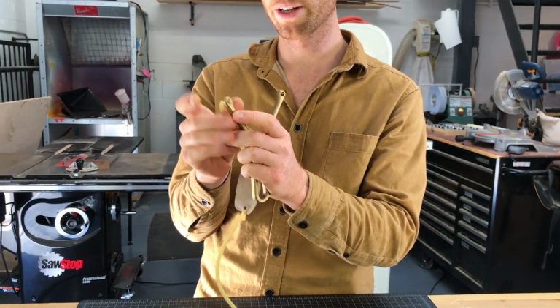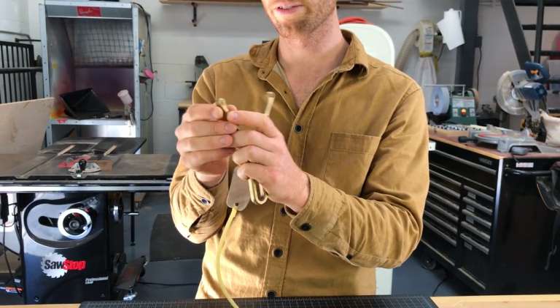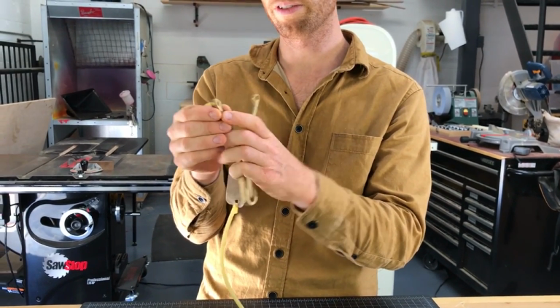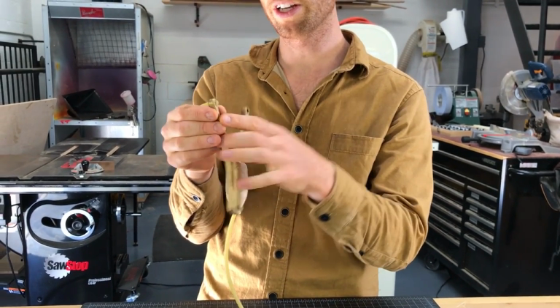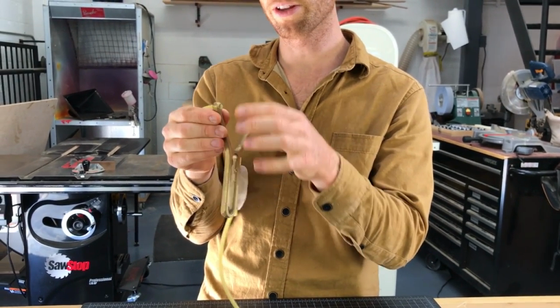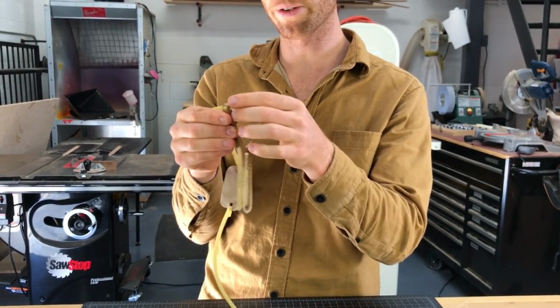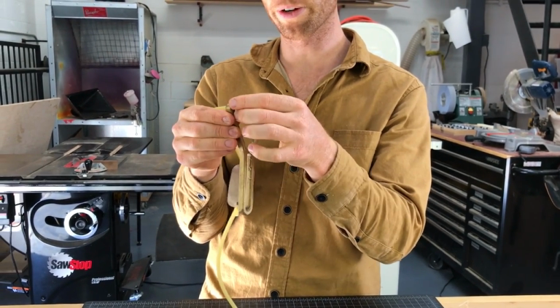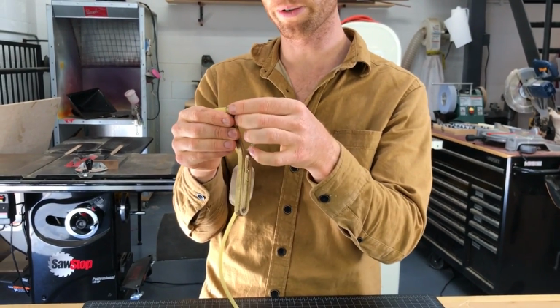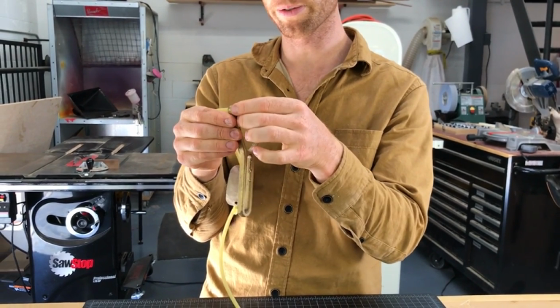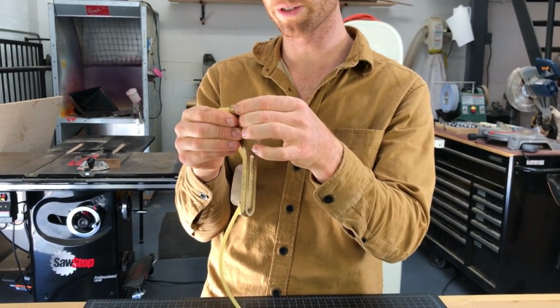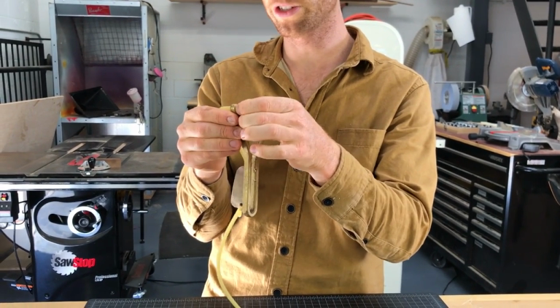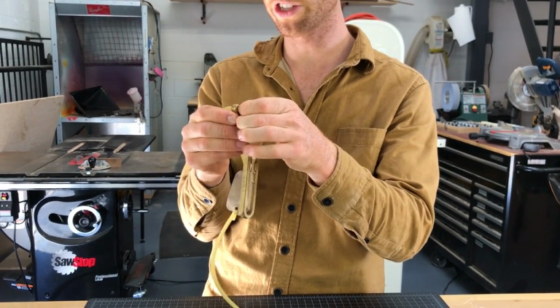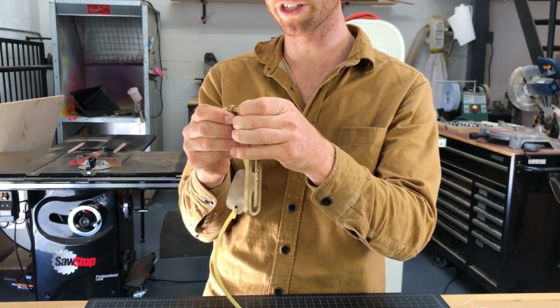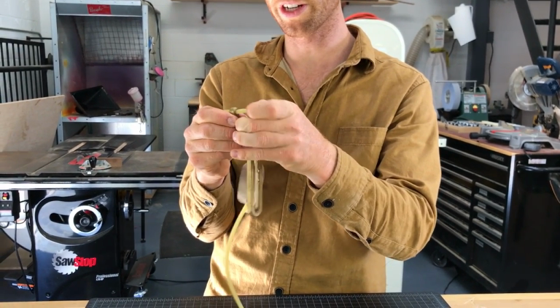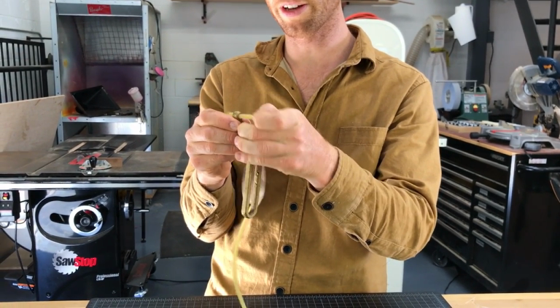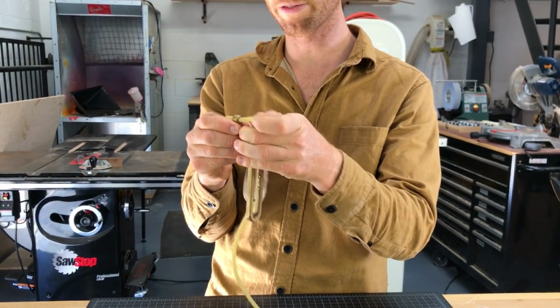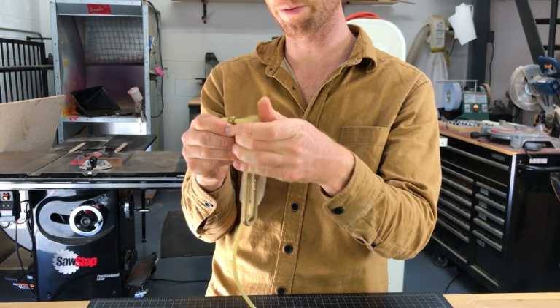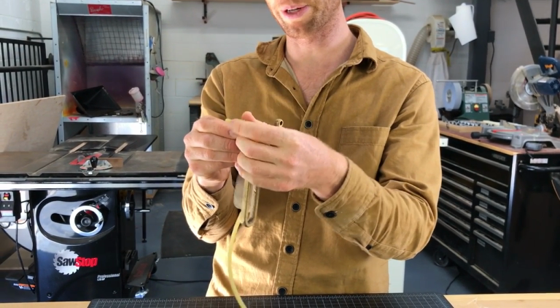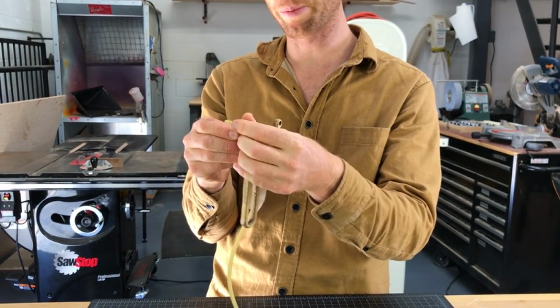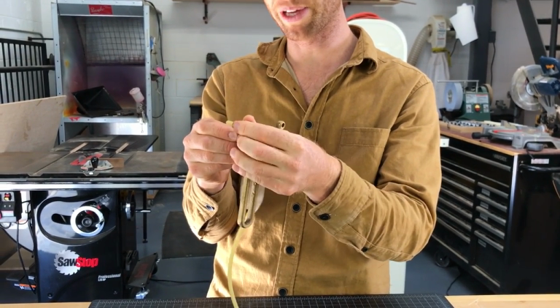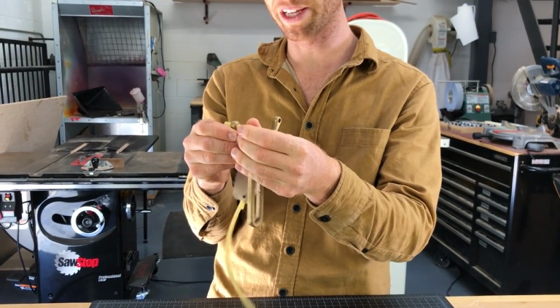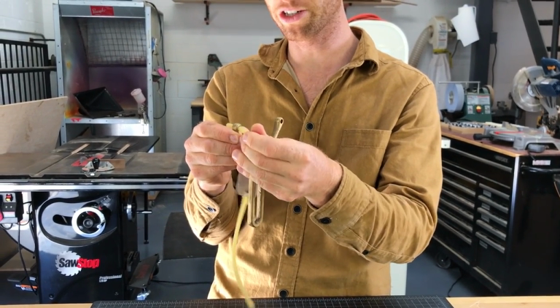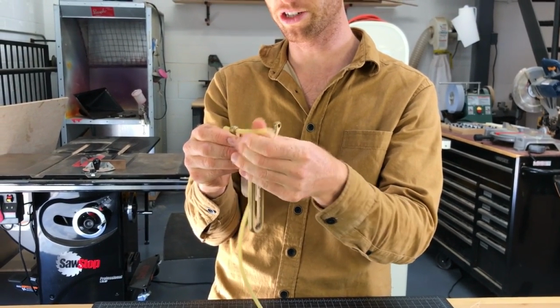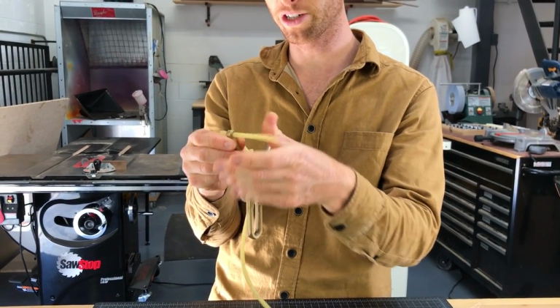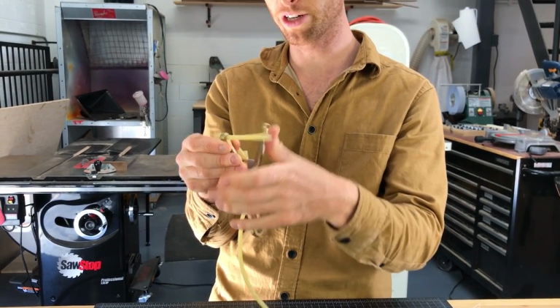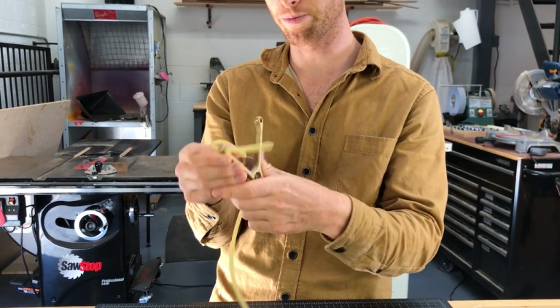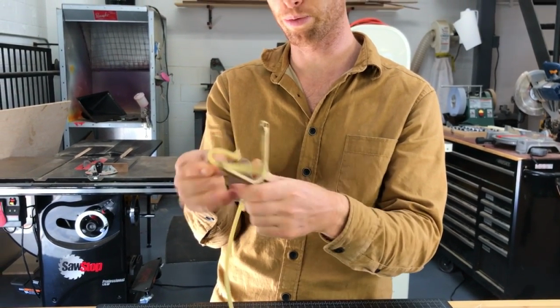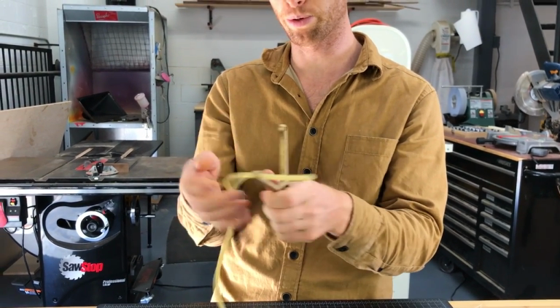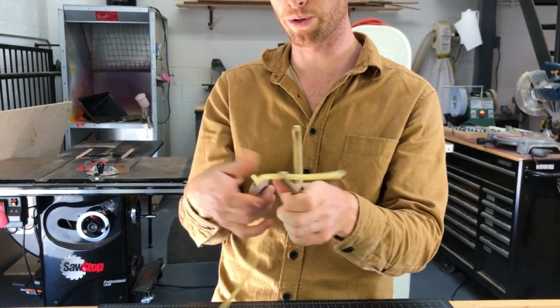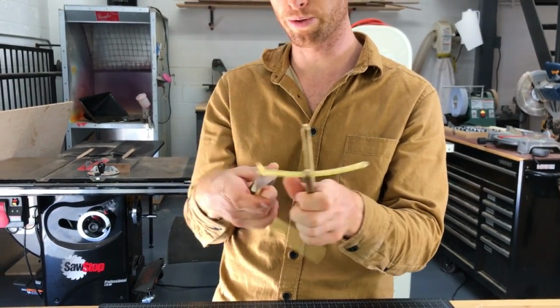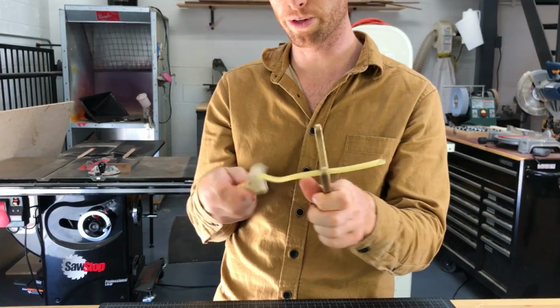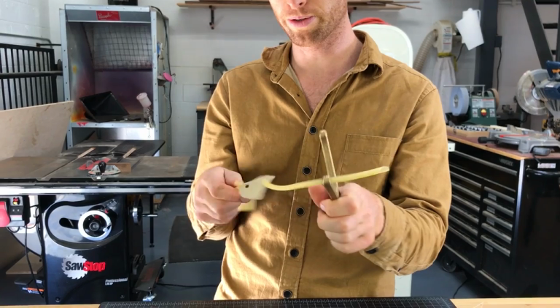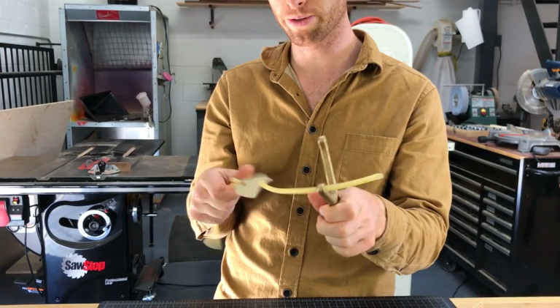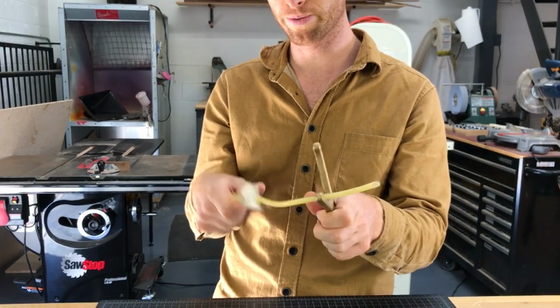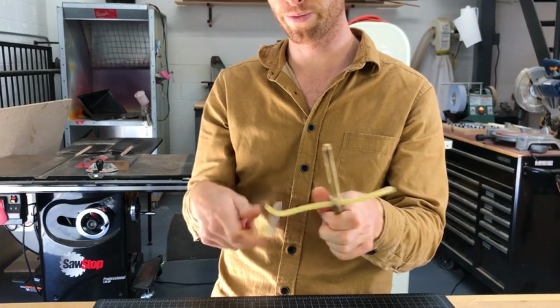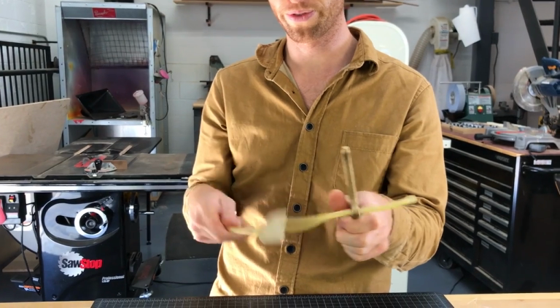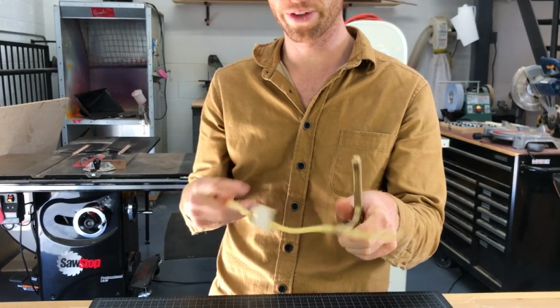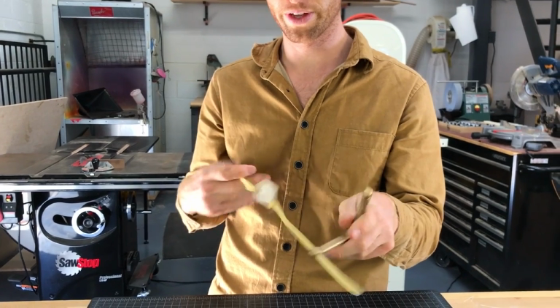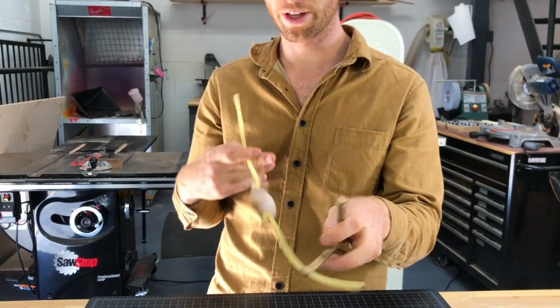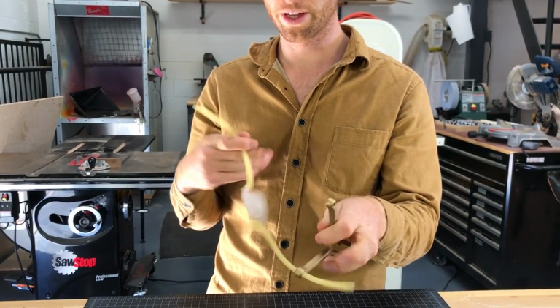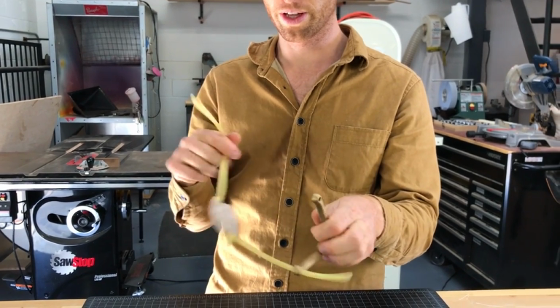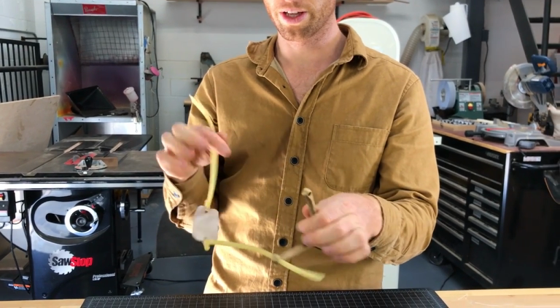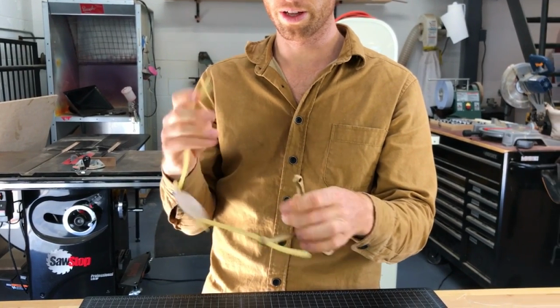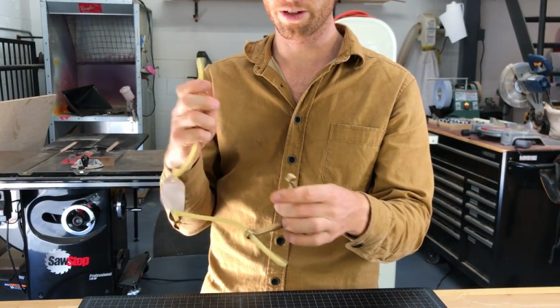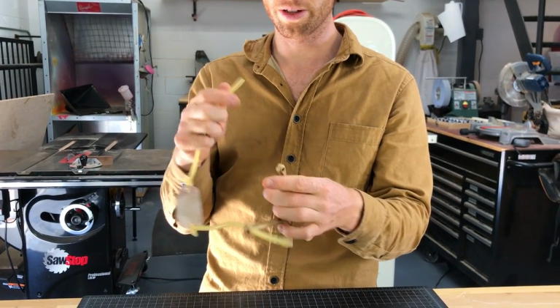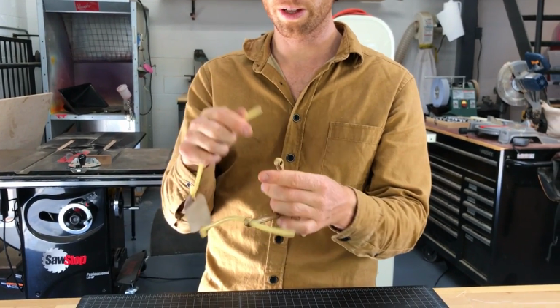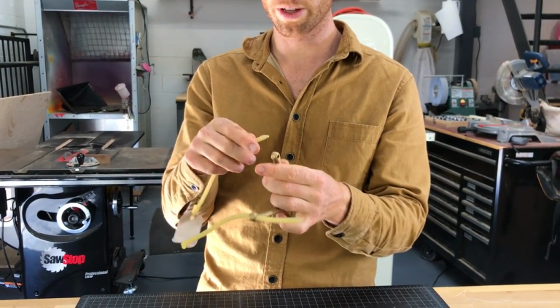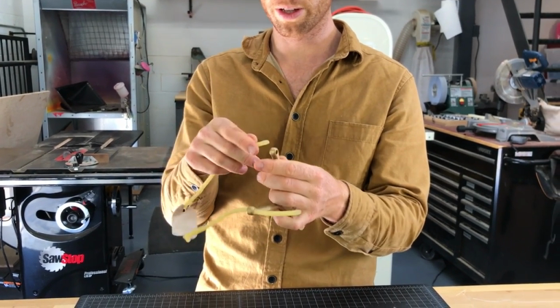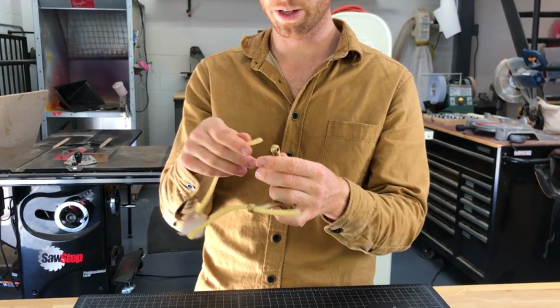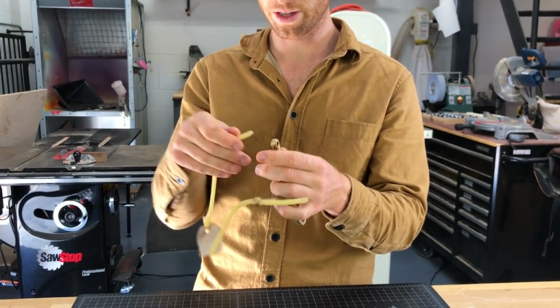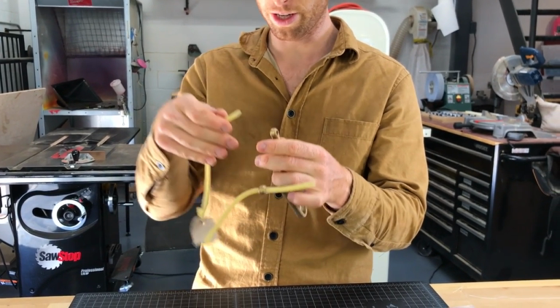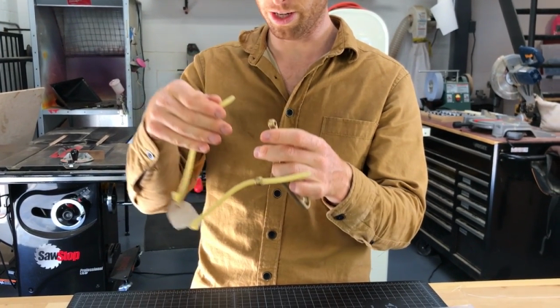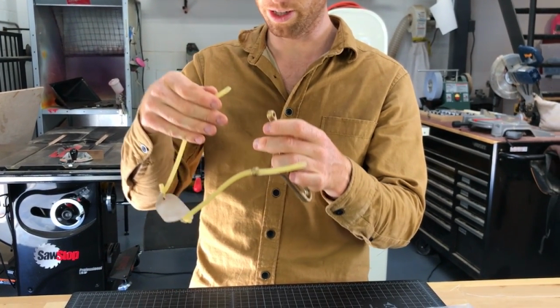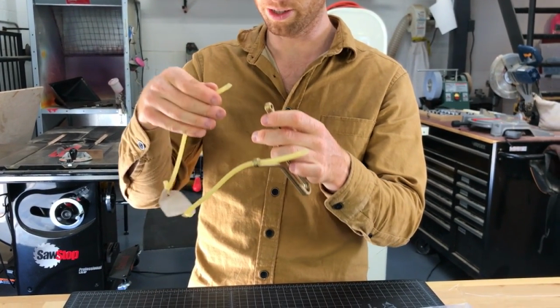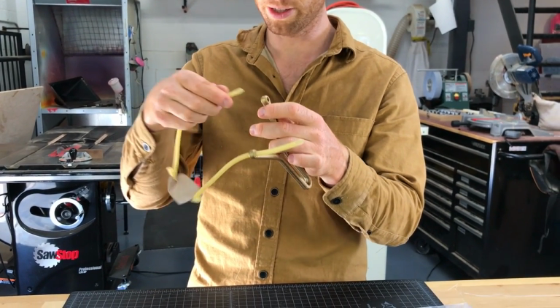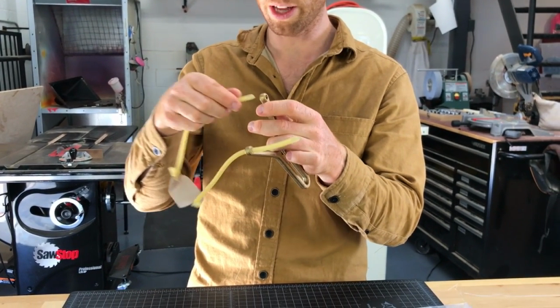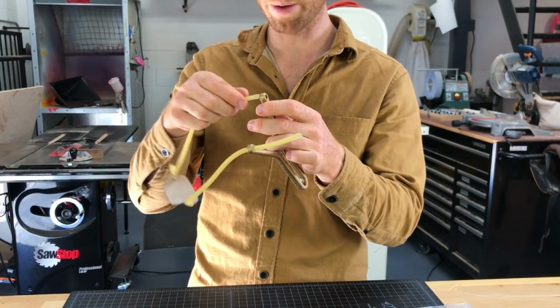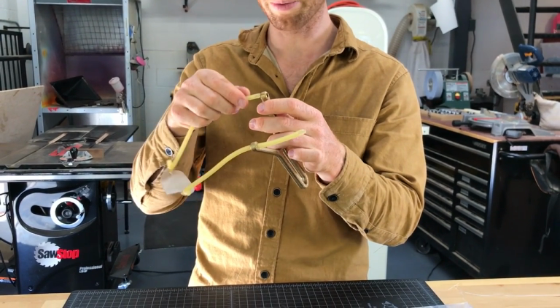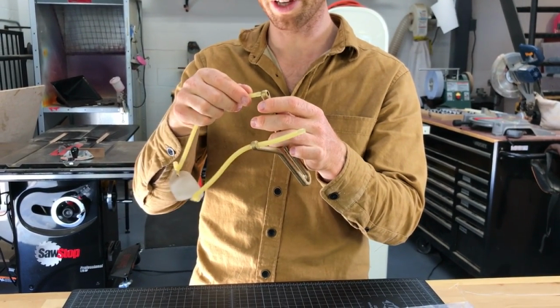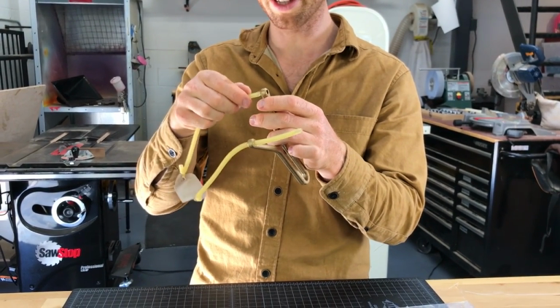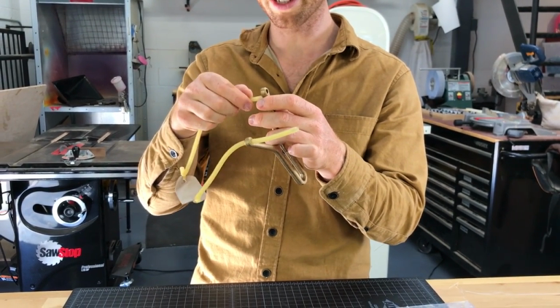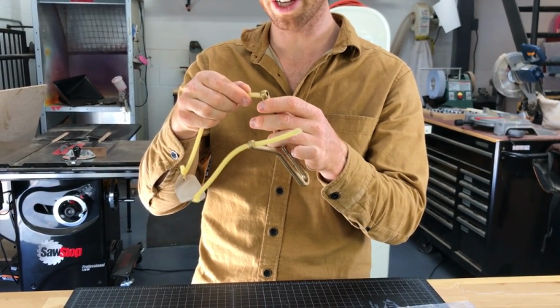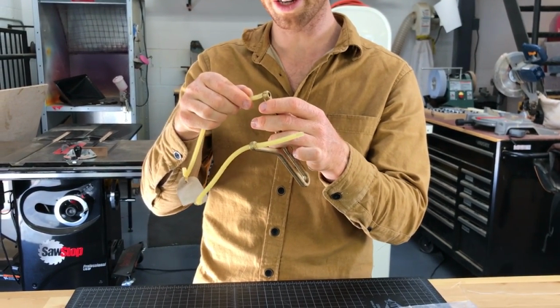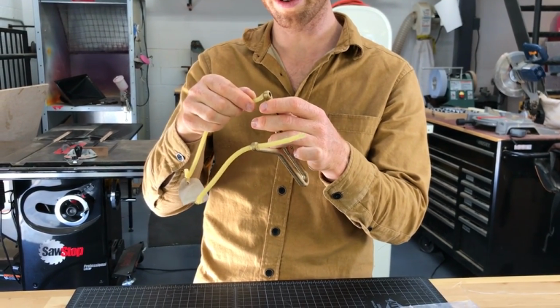Poke it through — it's just enough for me to pinch and pull through. Same with the other side.